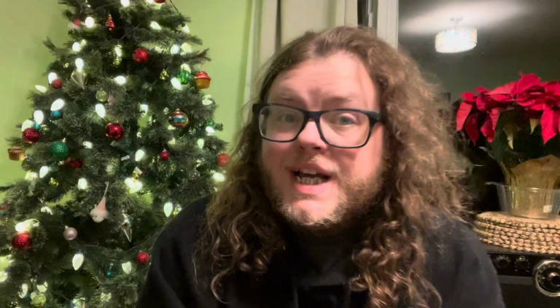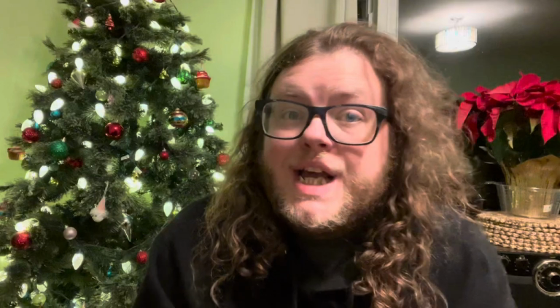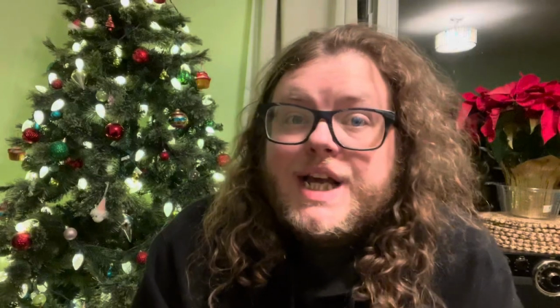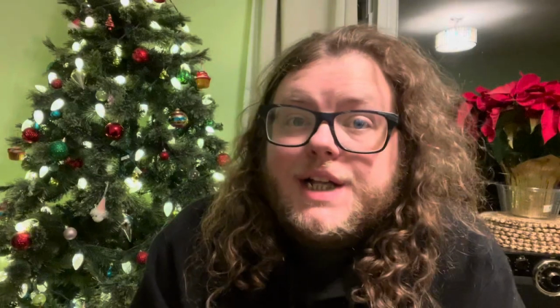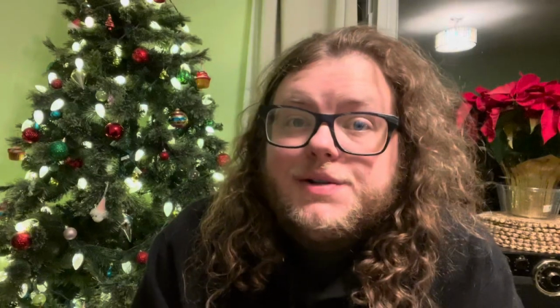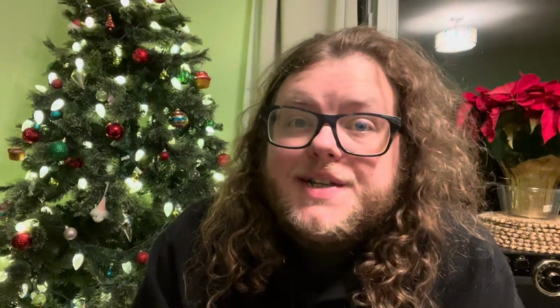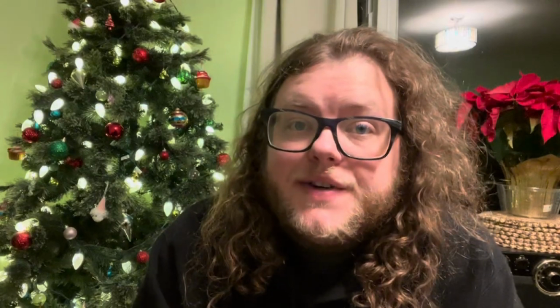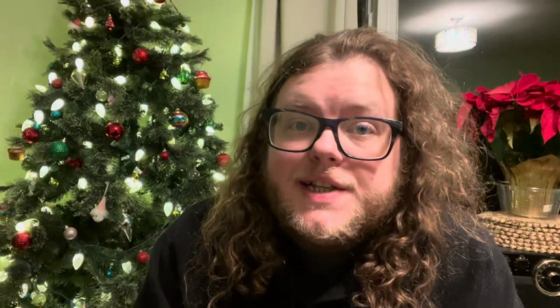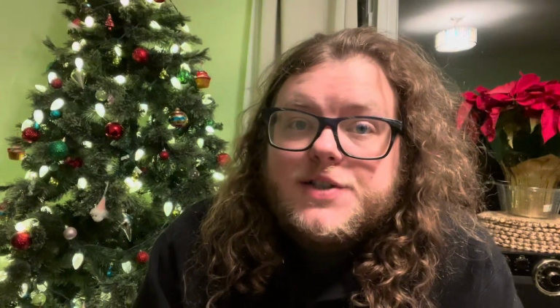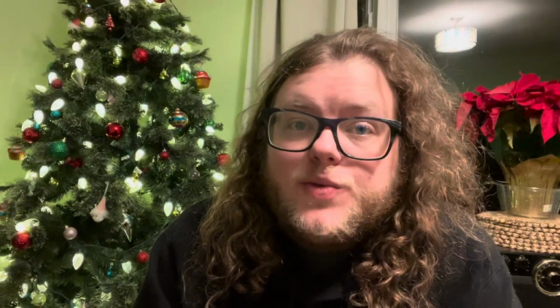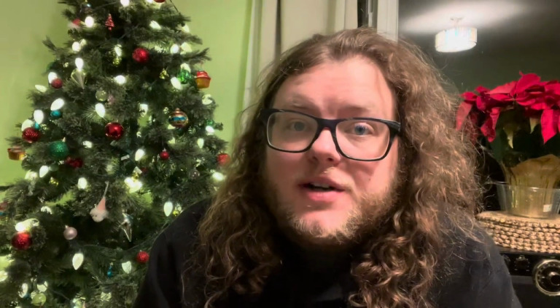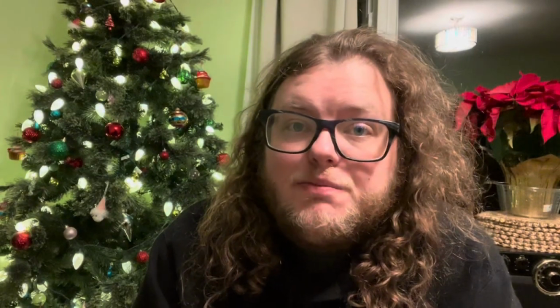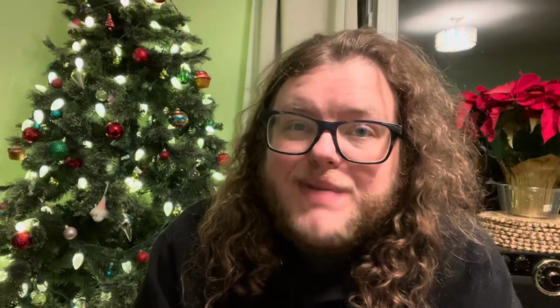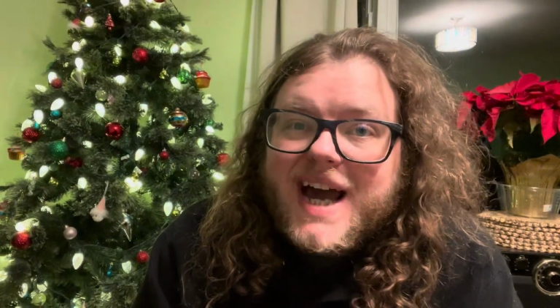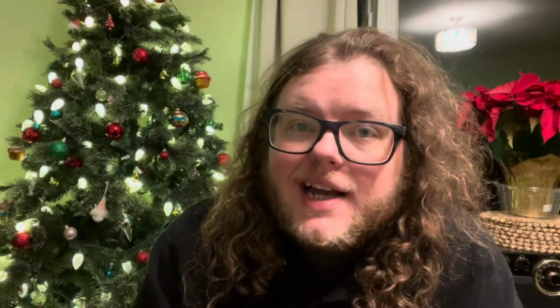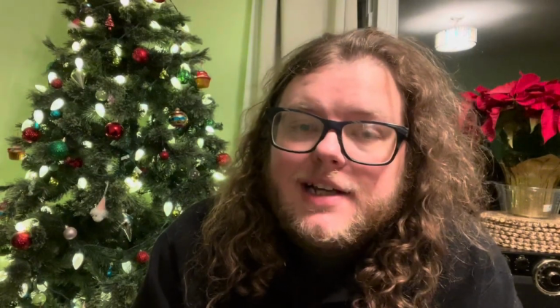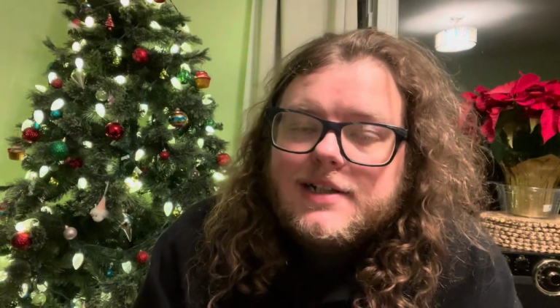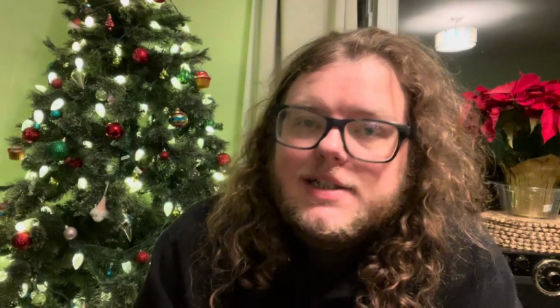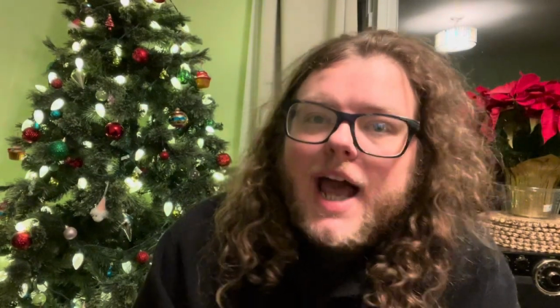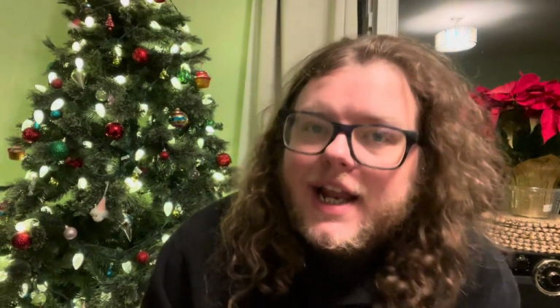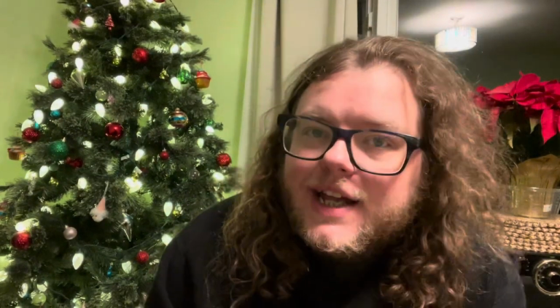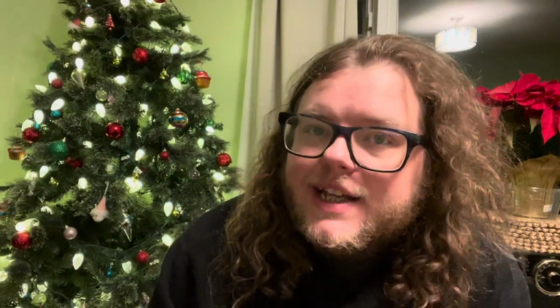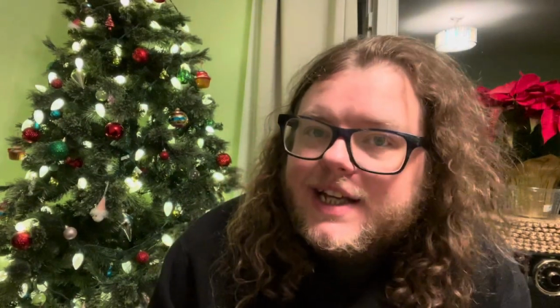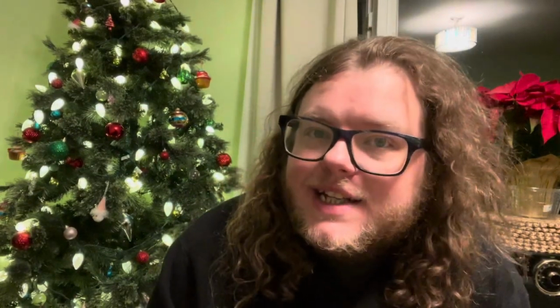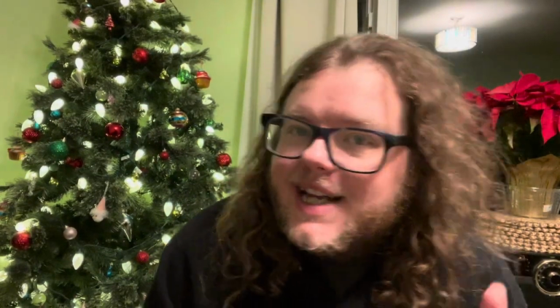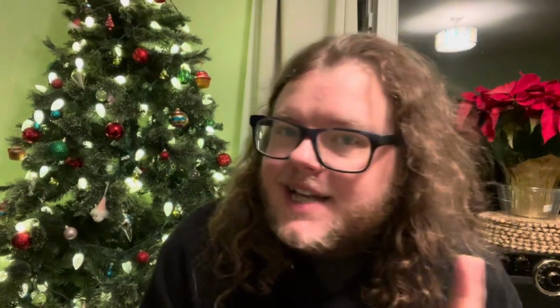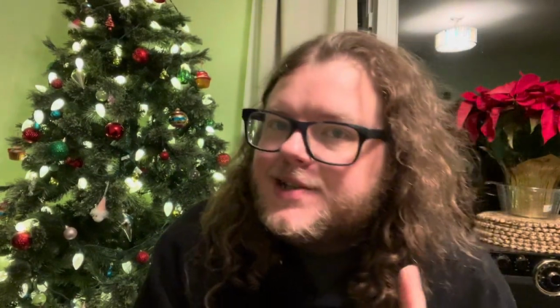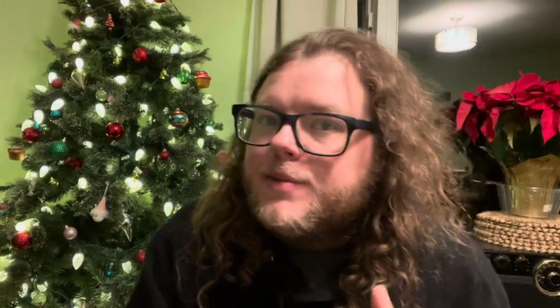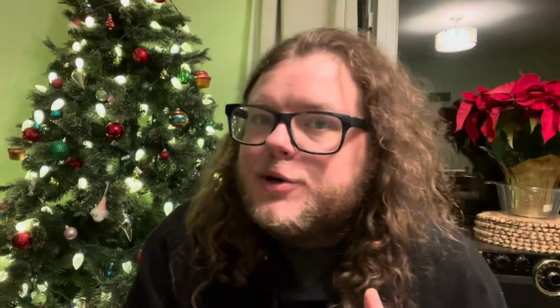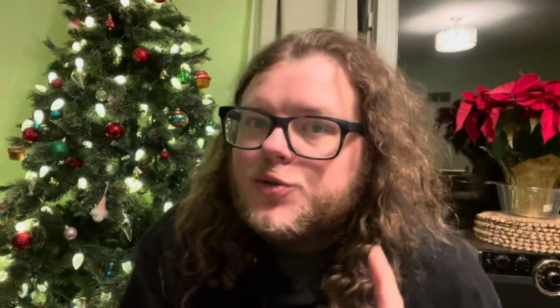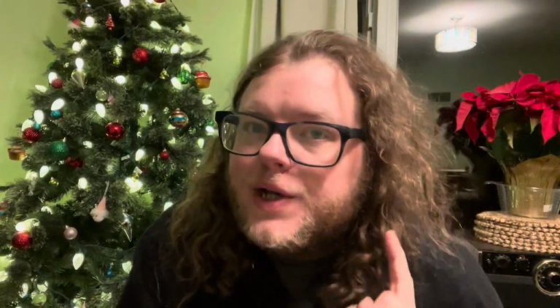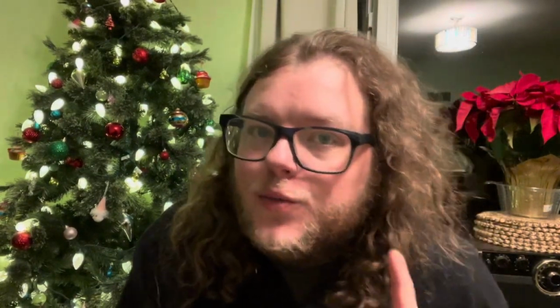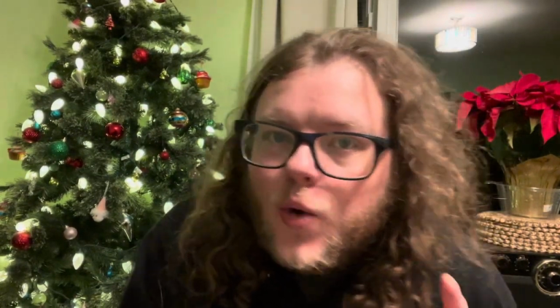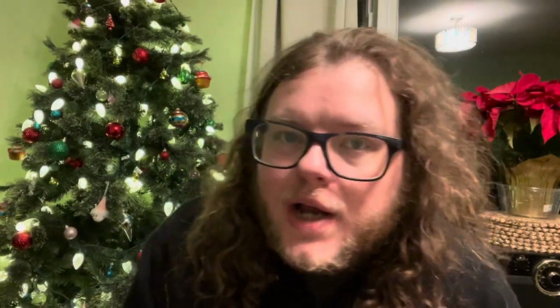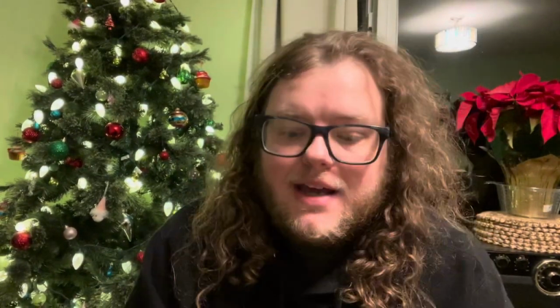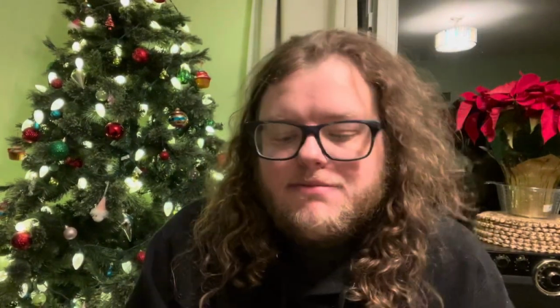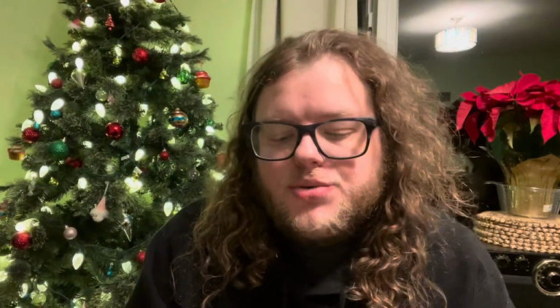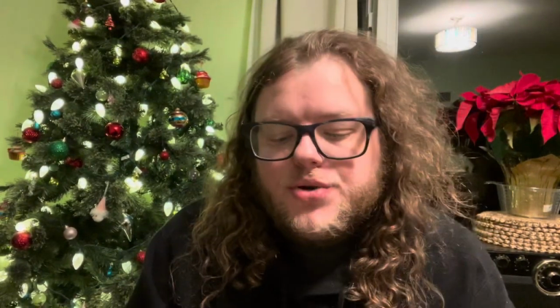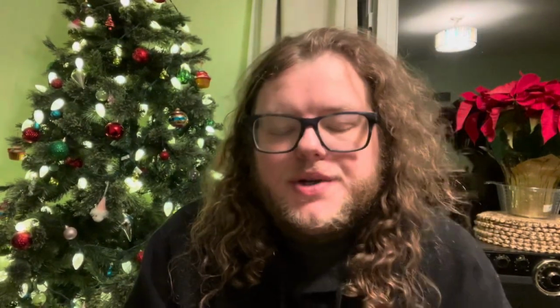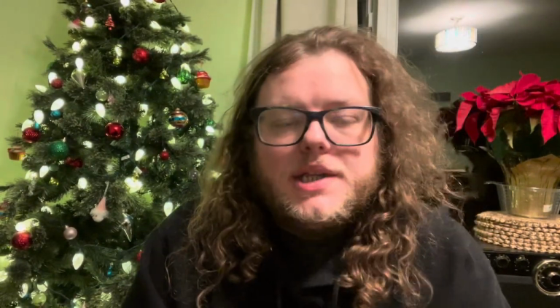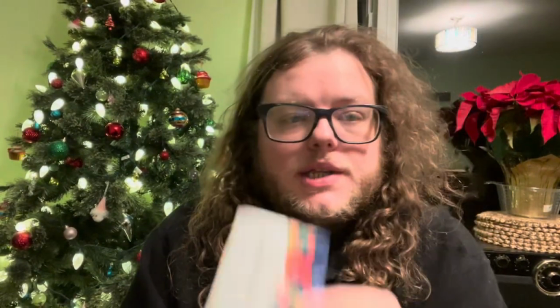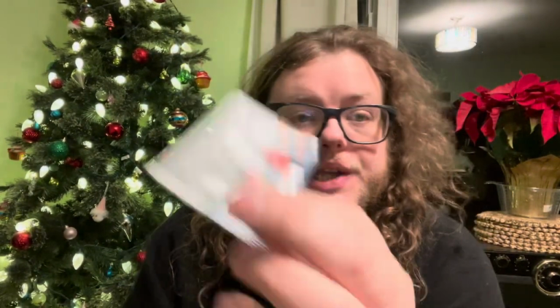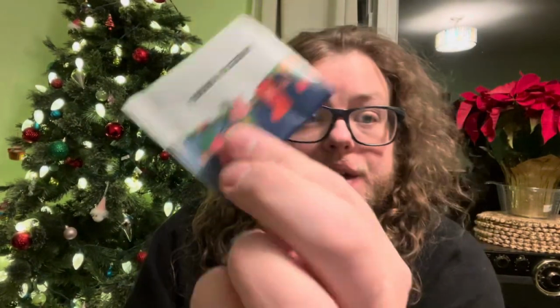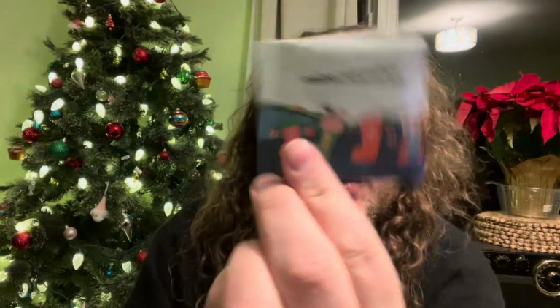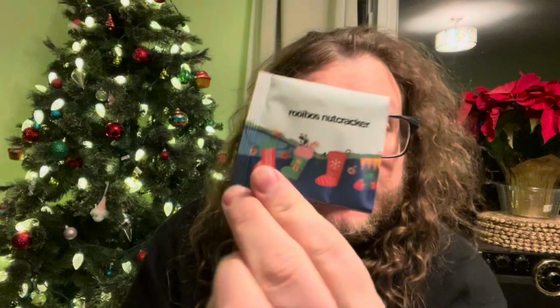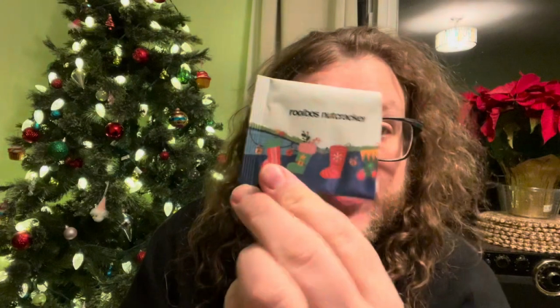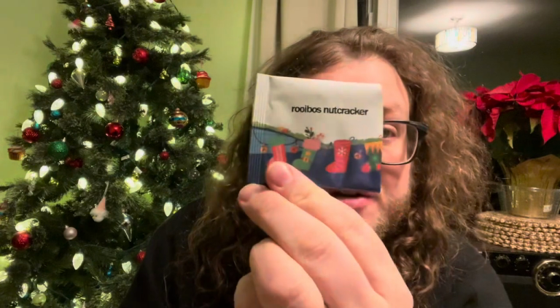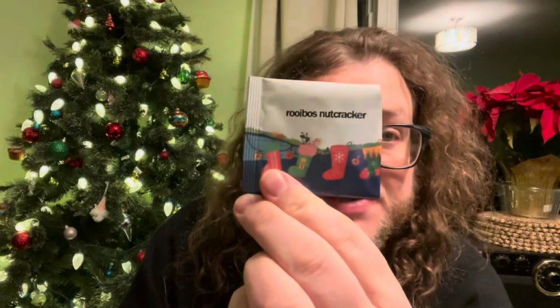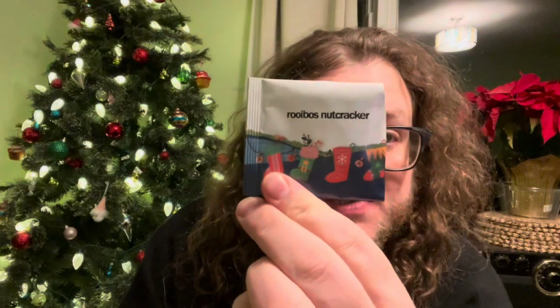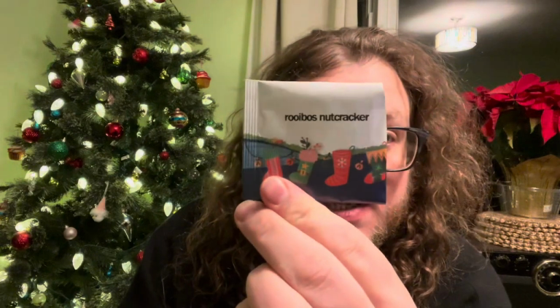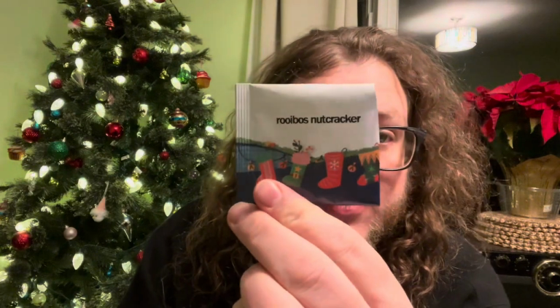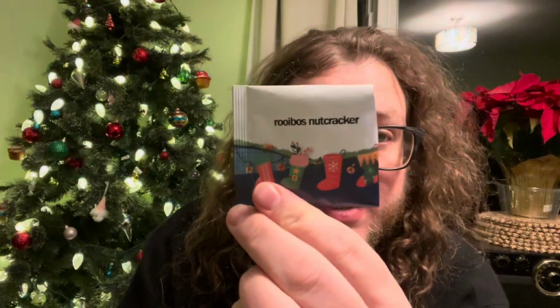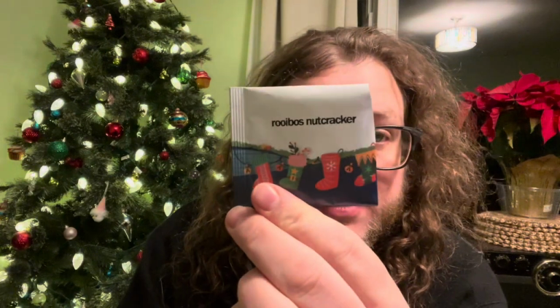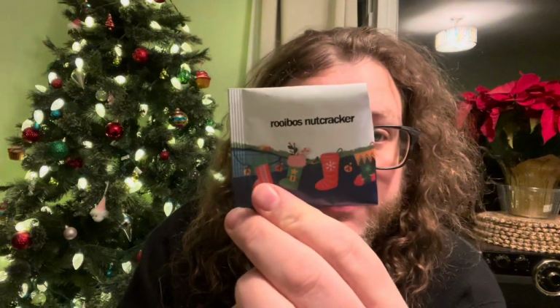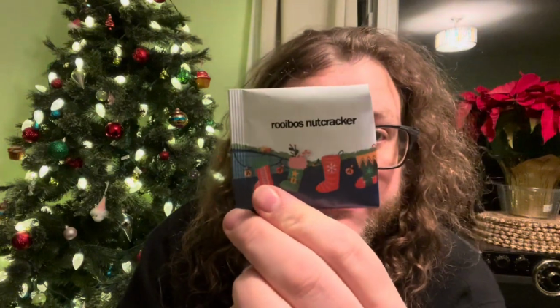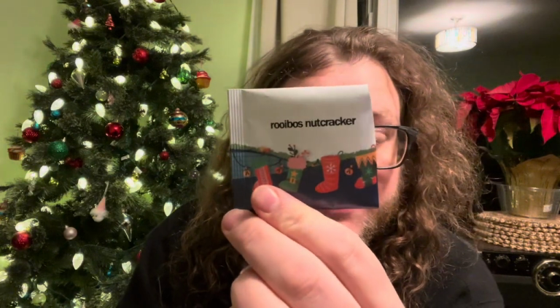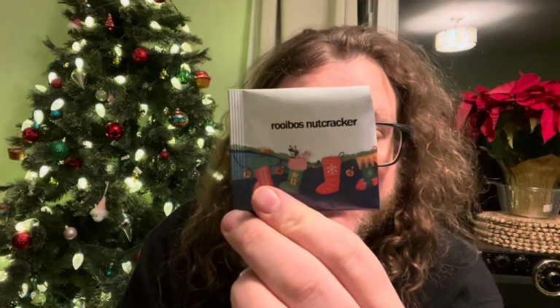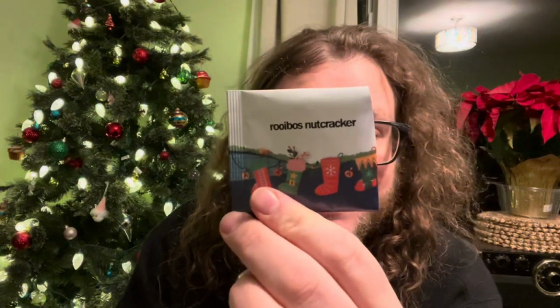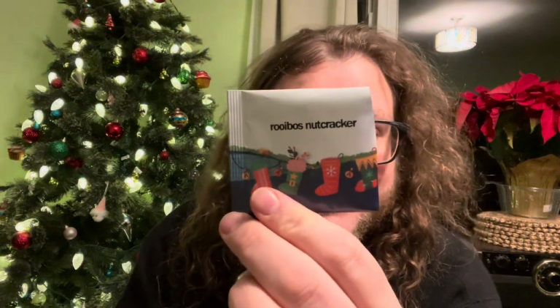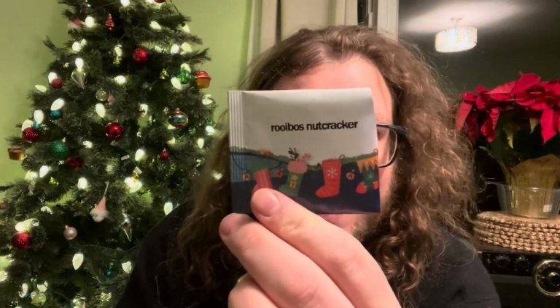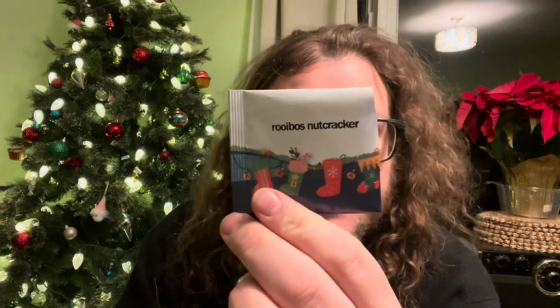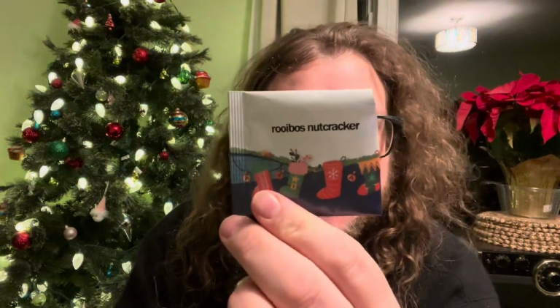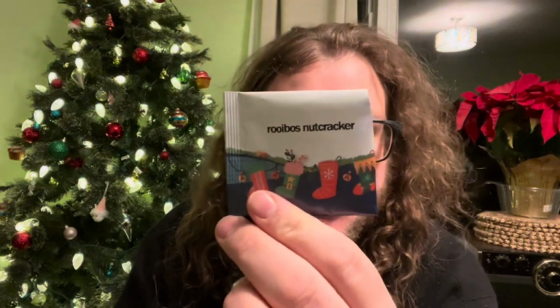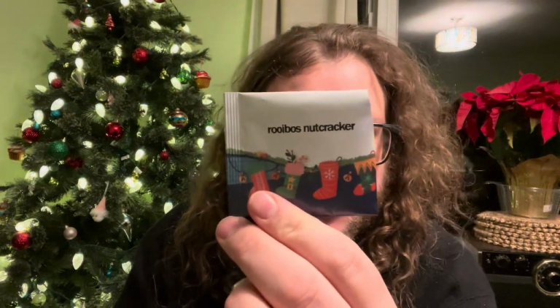Hello tea friends, we are back. Technically today is number 21. I am brewing the Rooibos Nutcracker from Adagio.